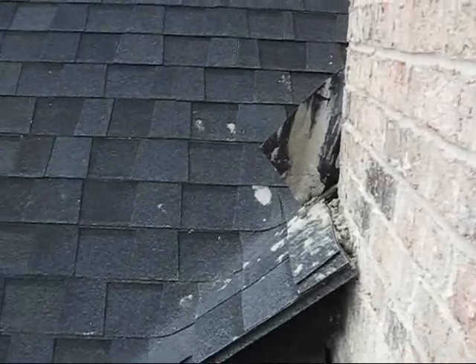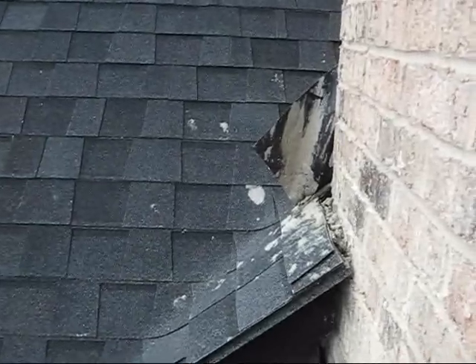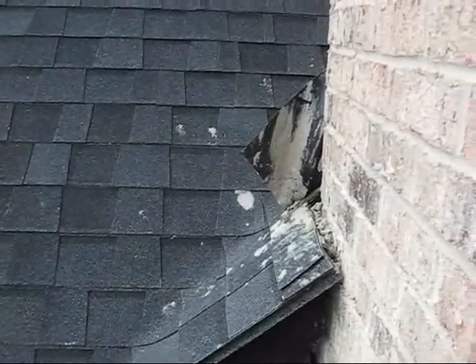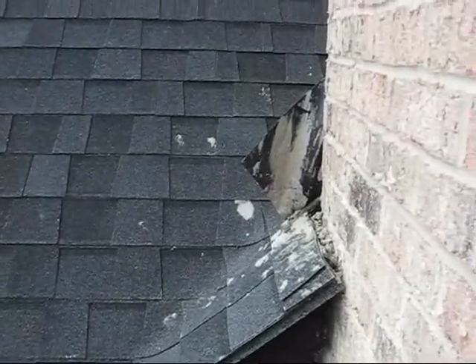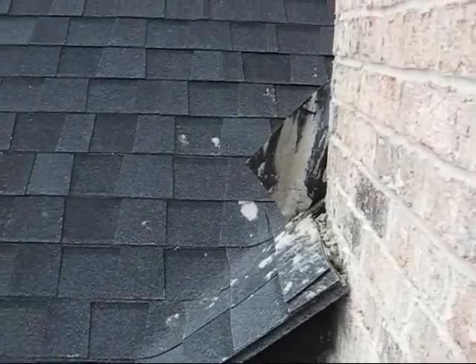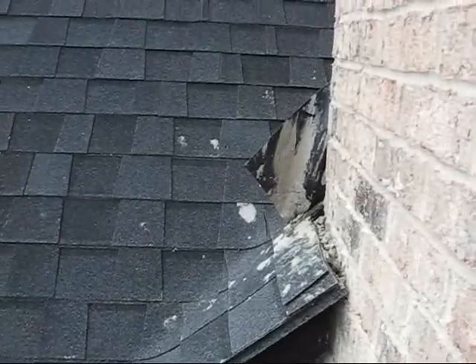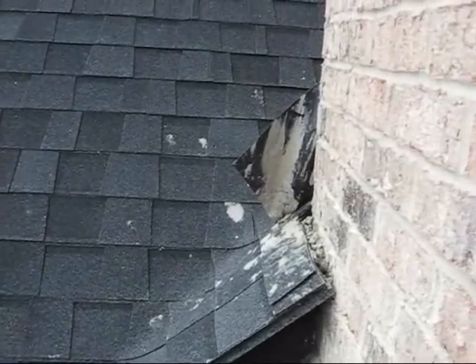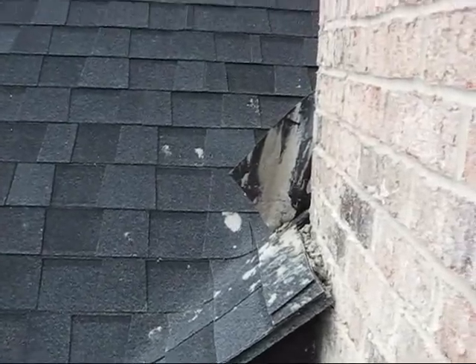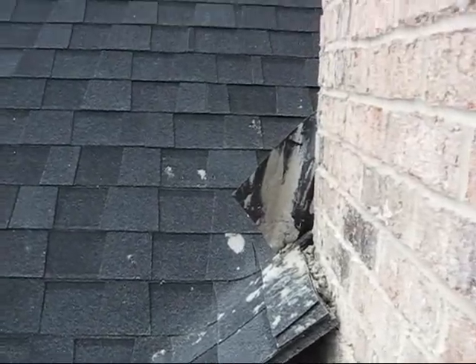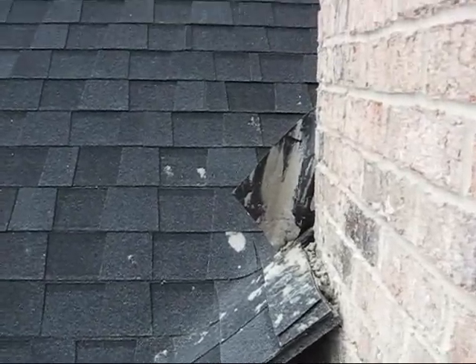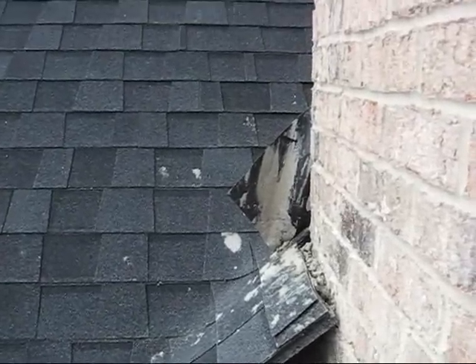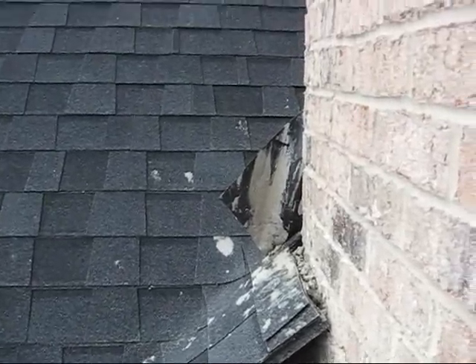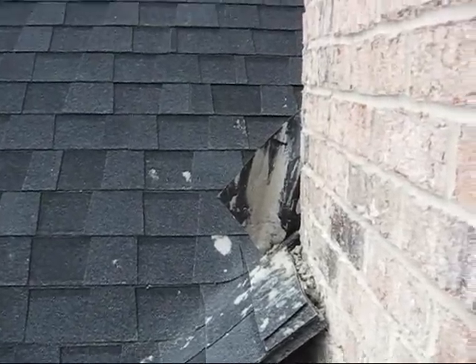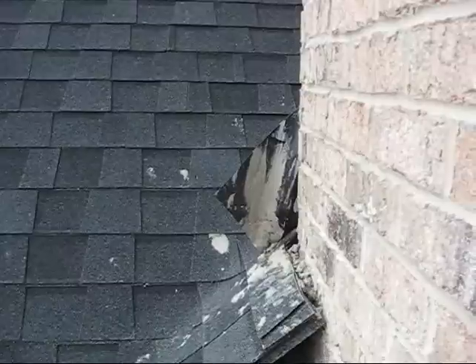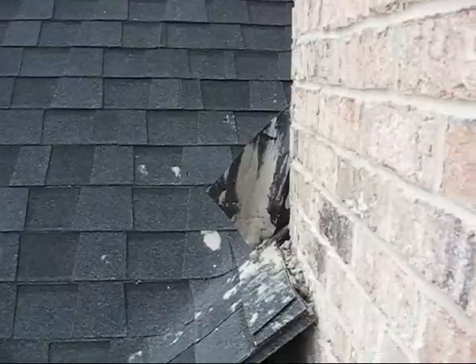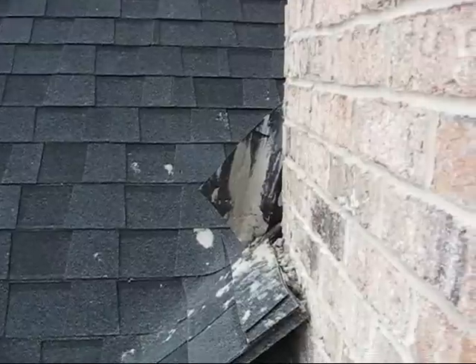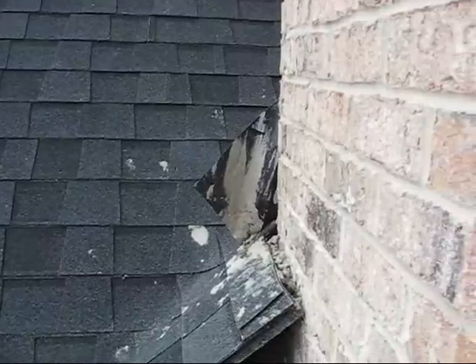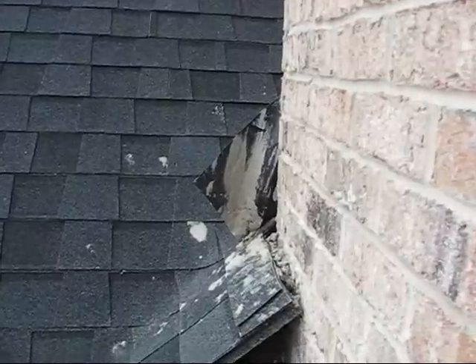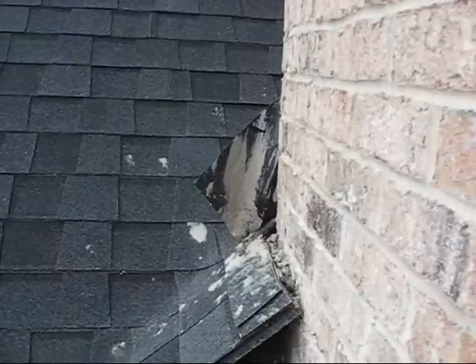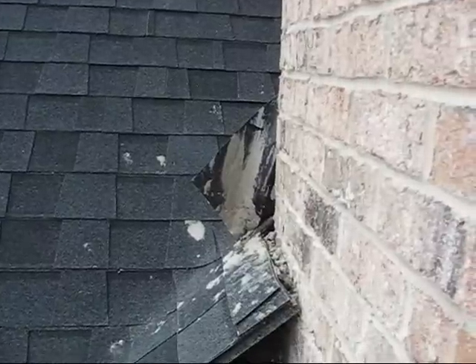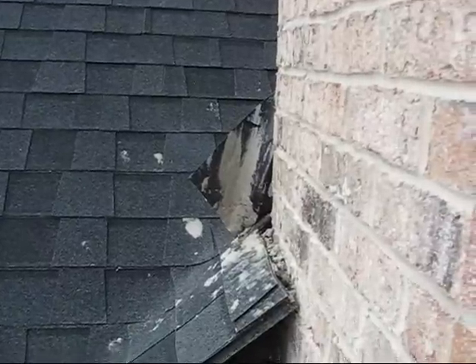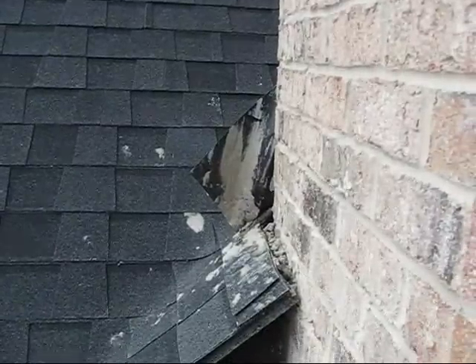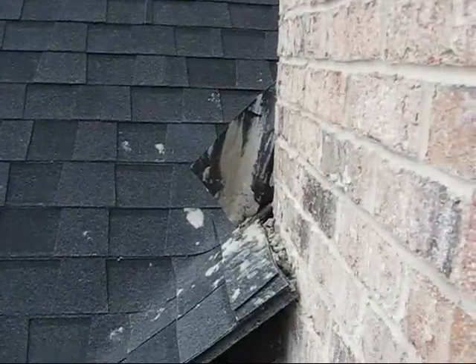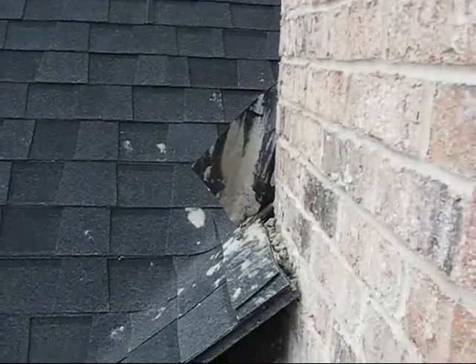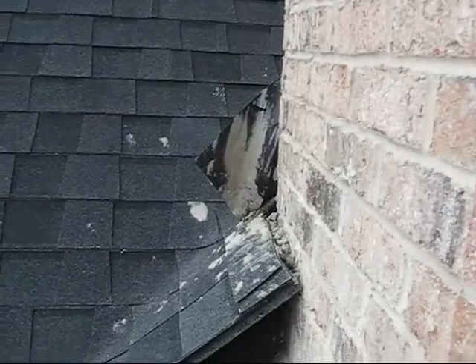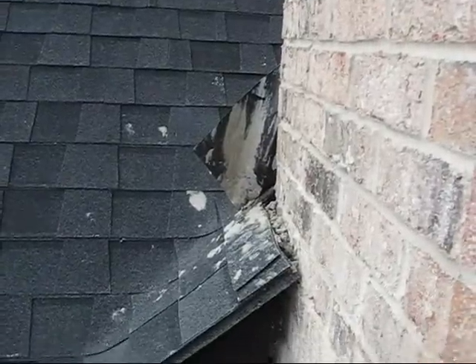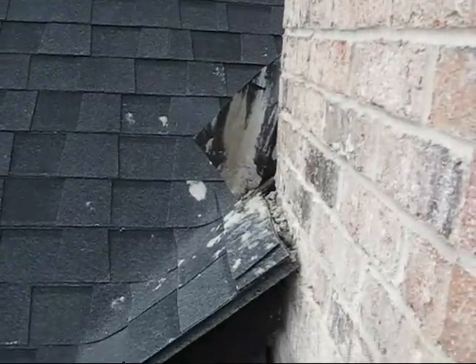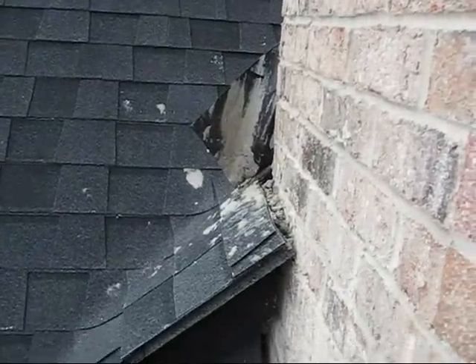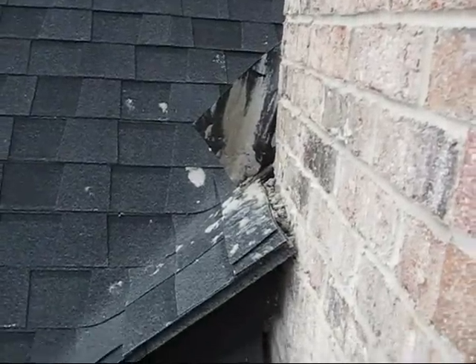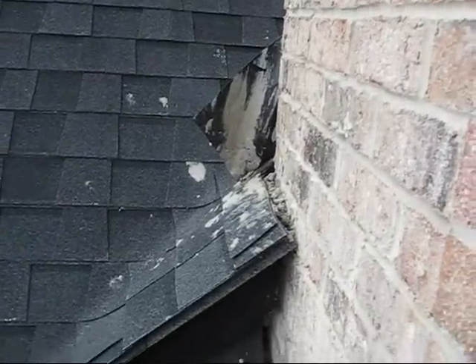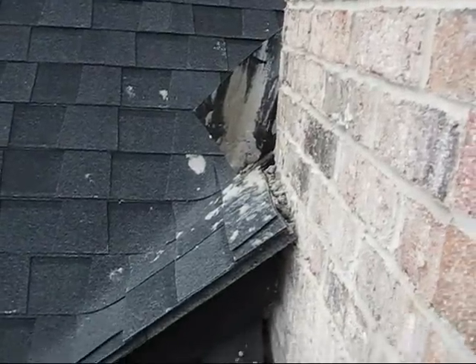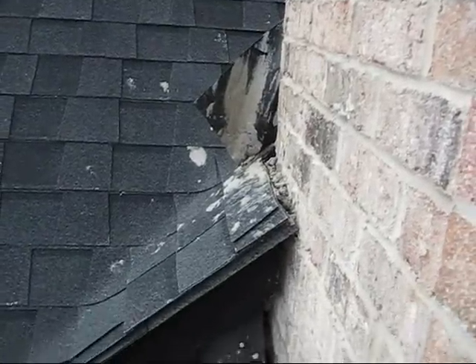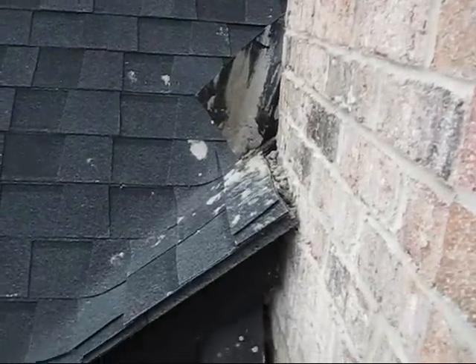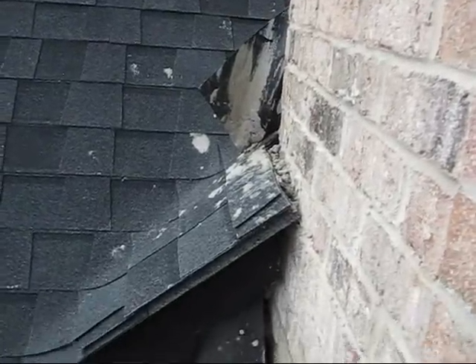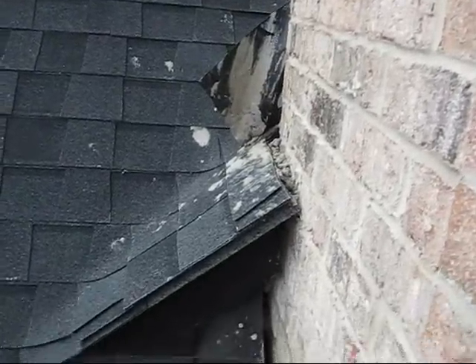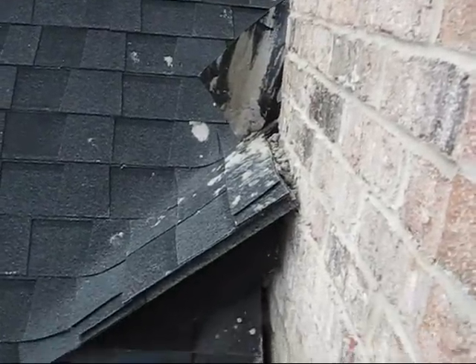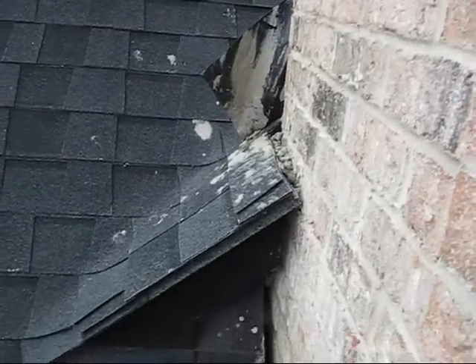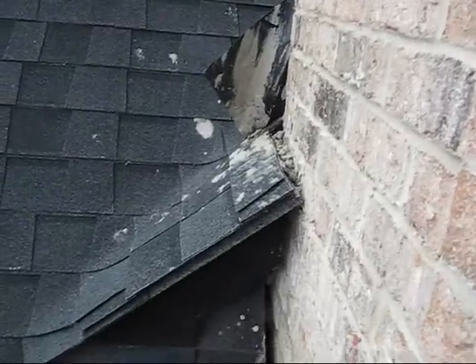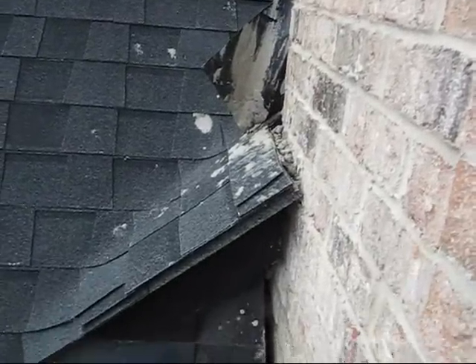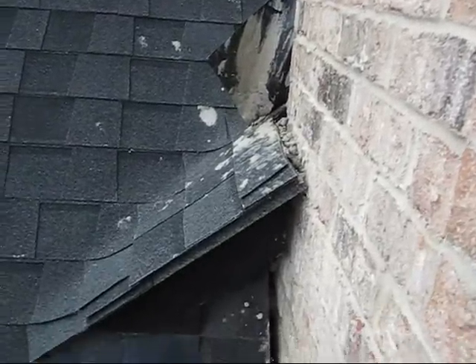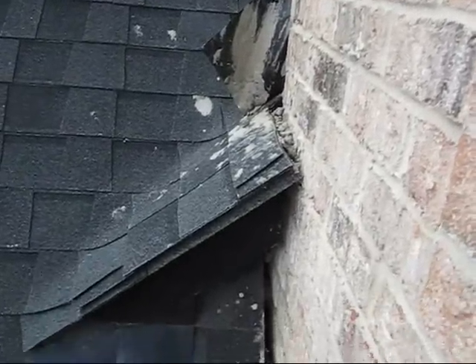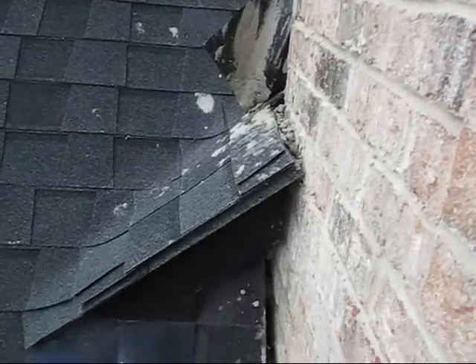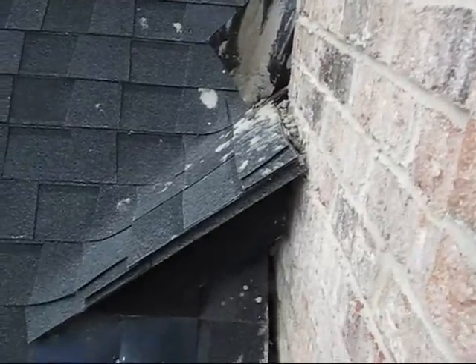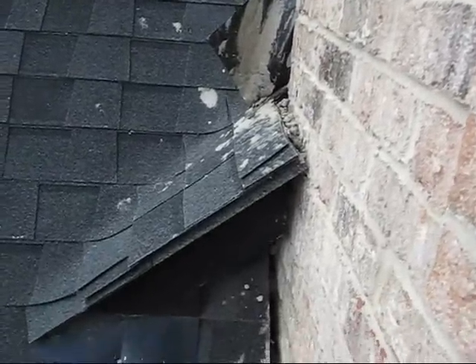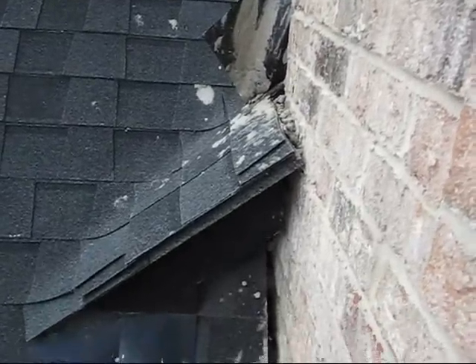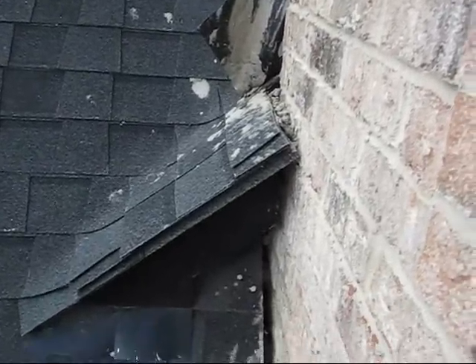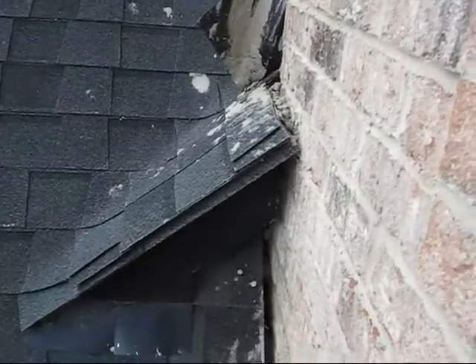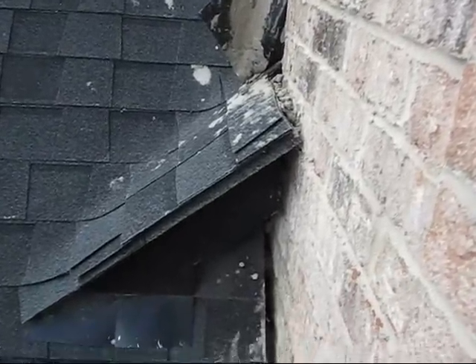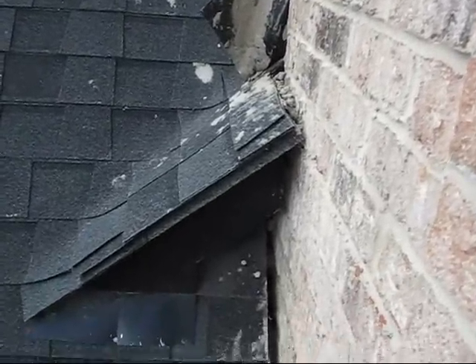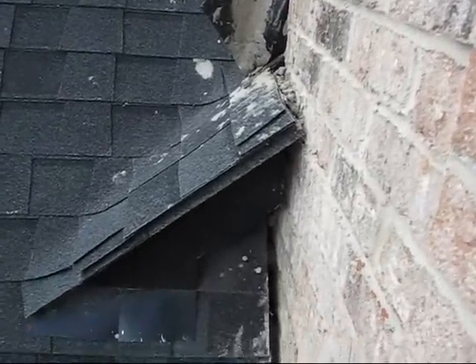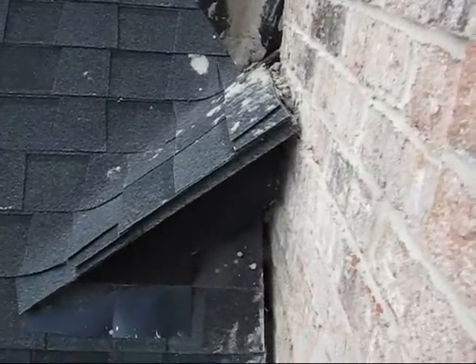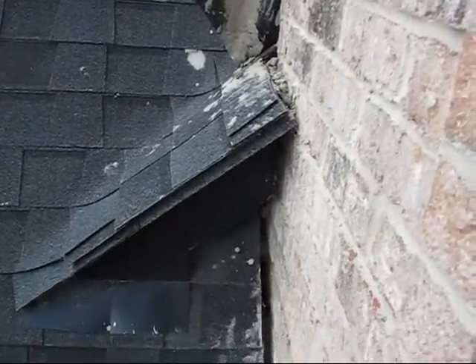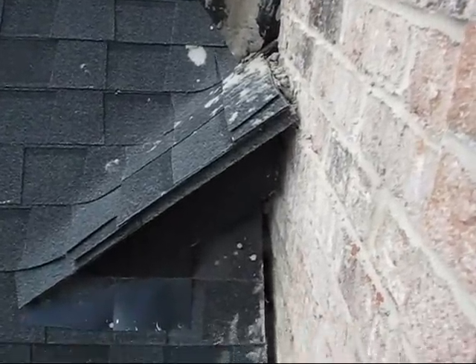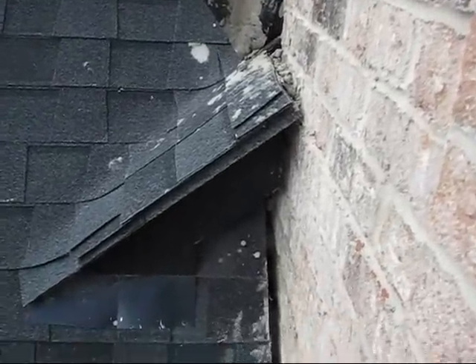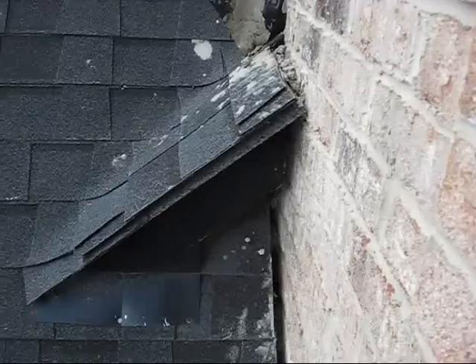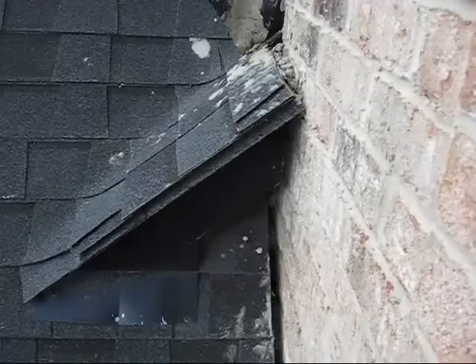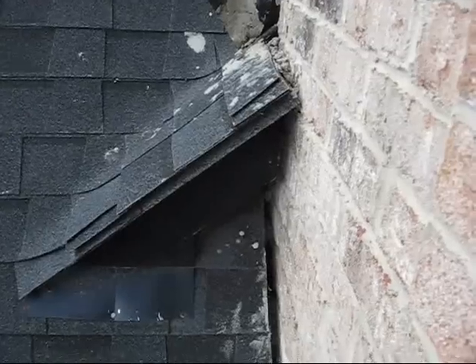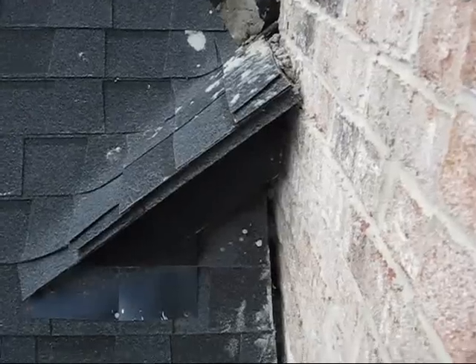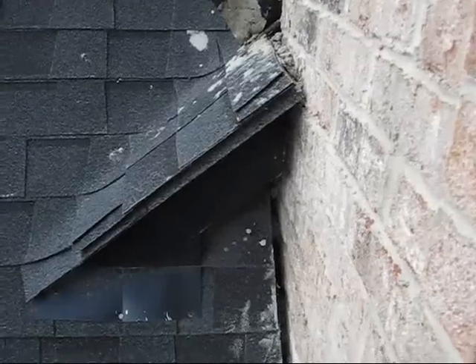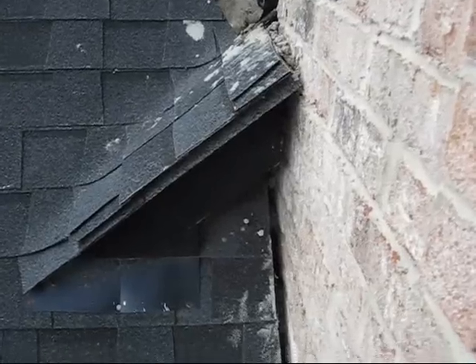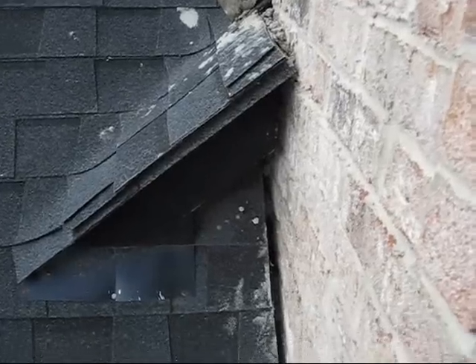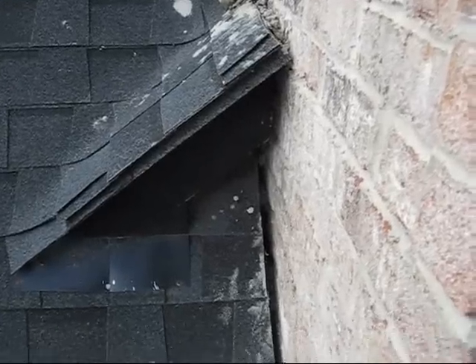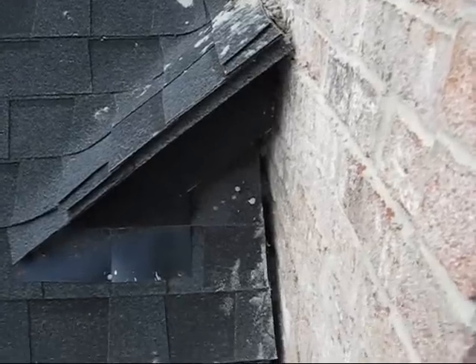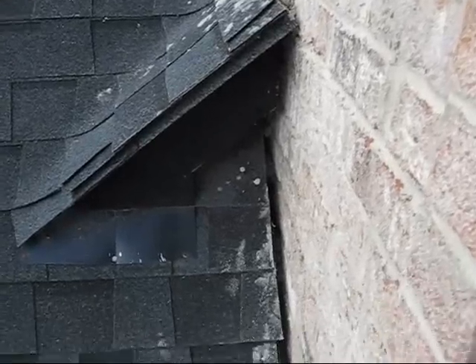Hey everyone, it's Scott with Home Helpers Inspection Services, and today we're inspecting a brand new home that has quite serious flashing defects.